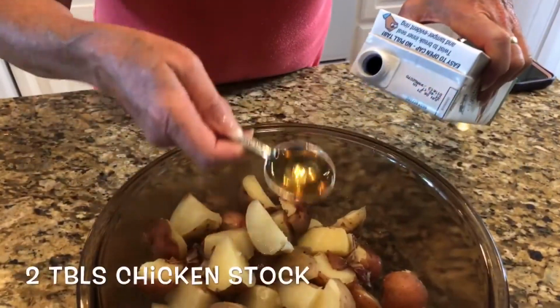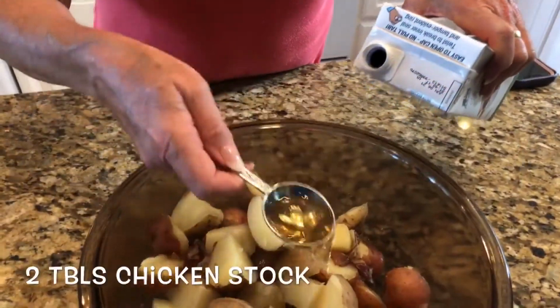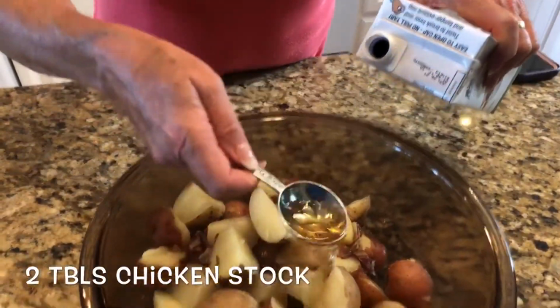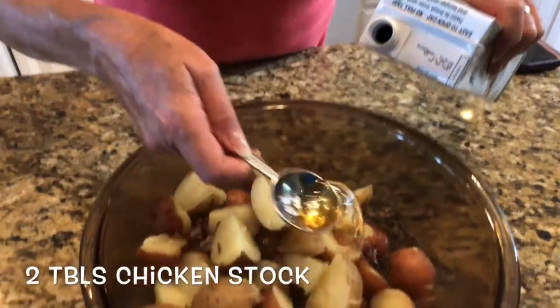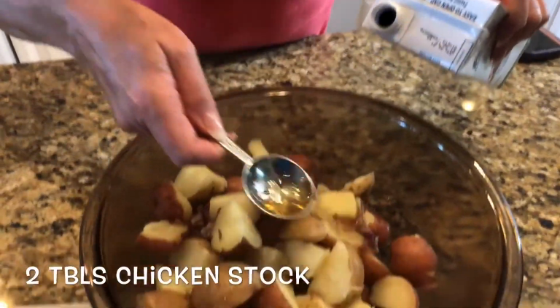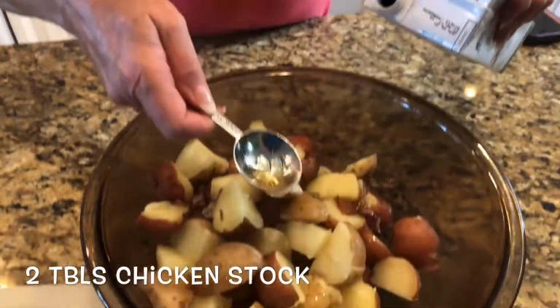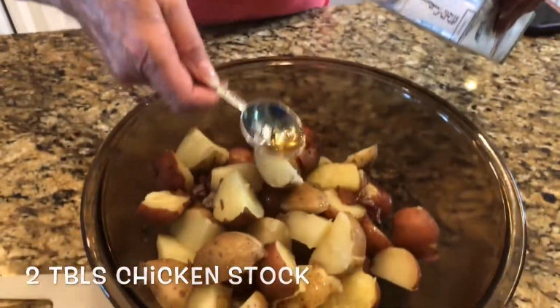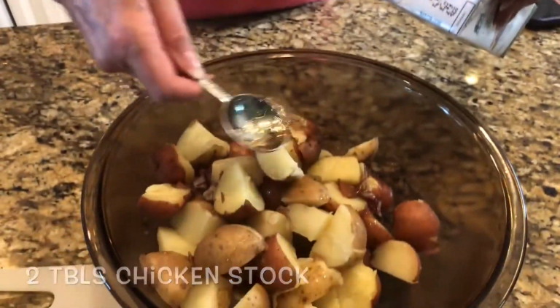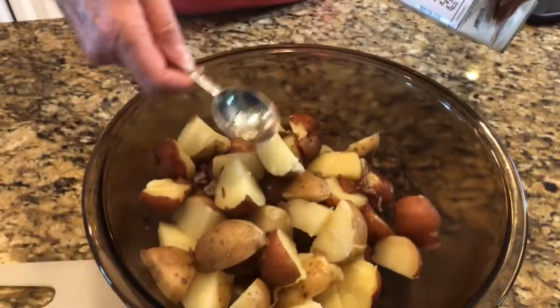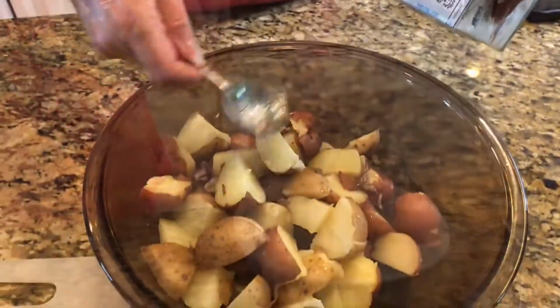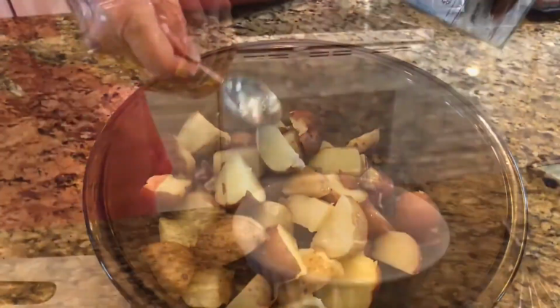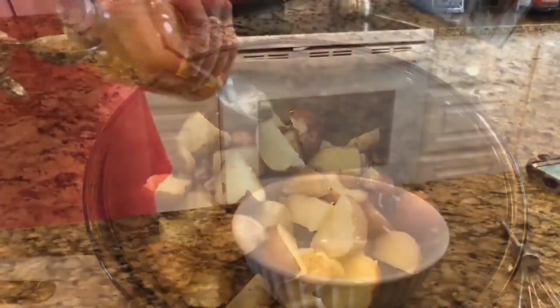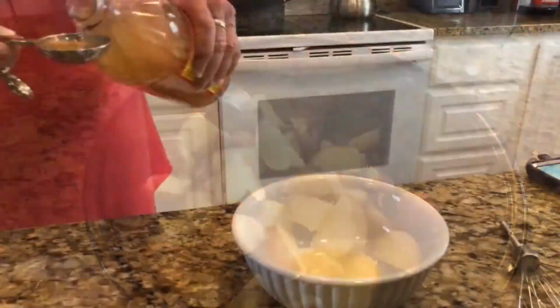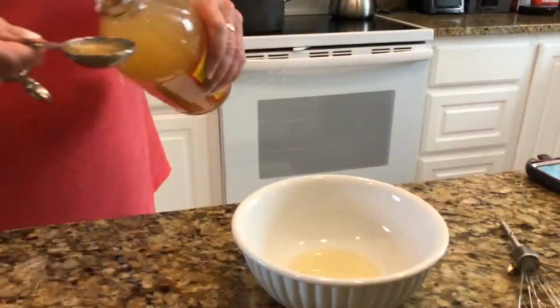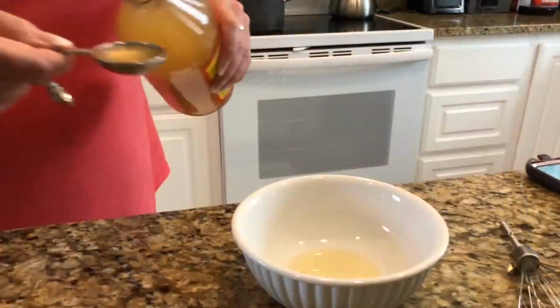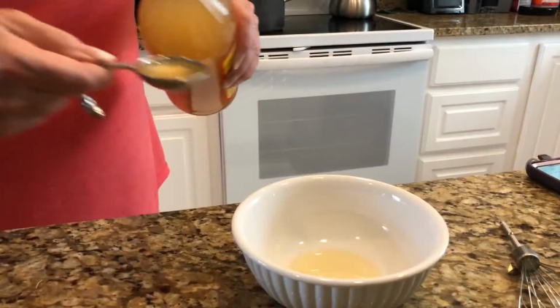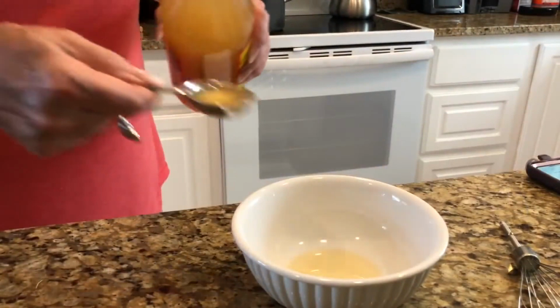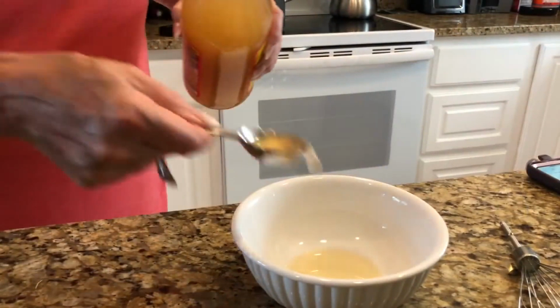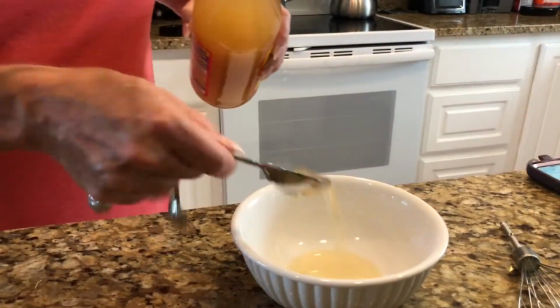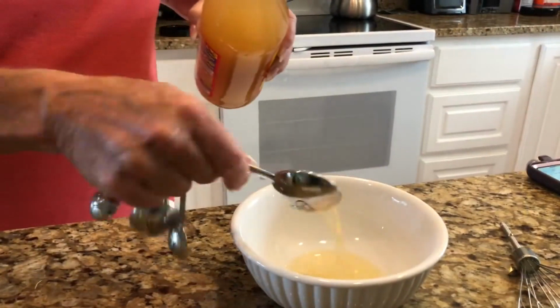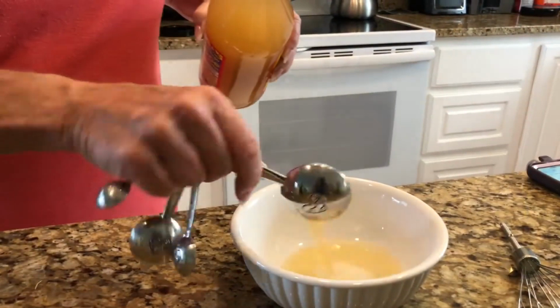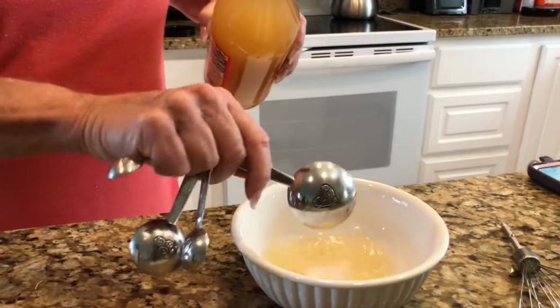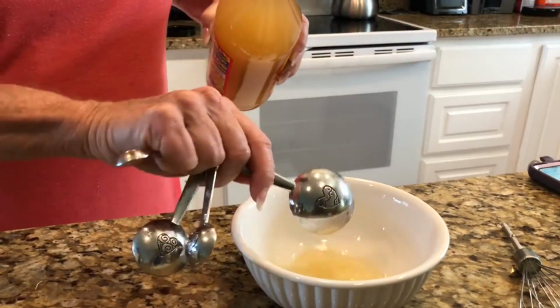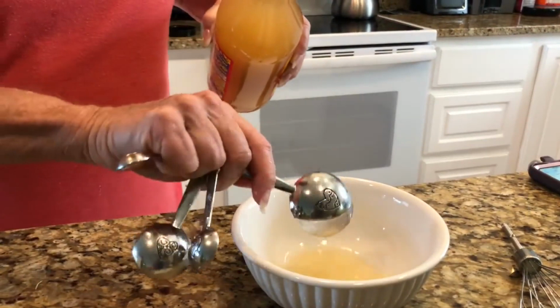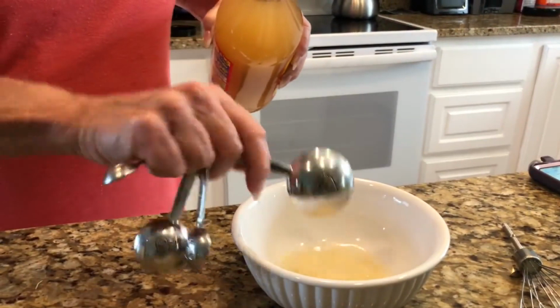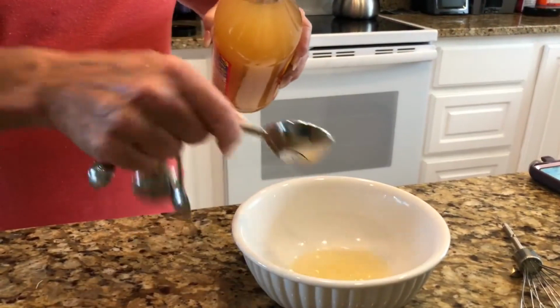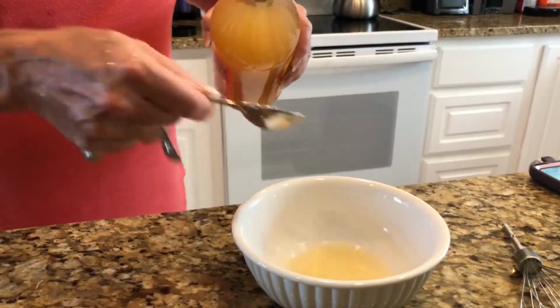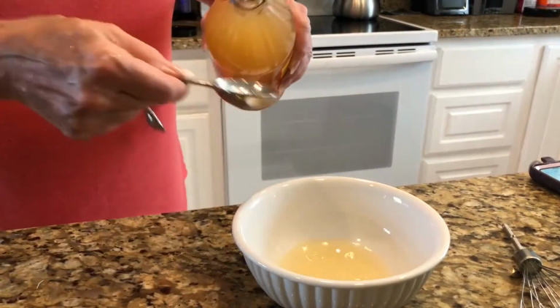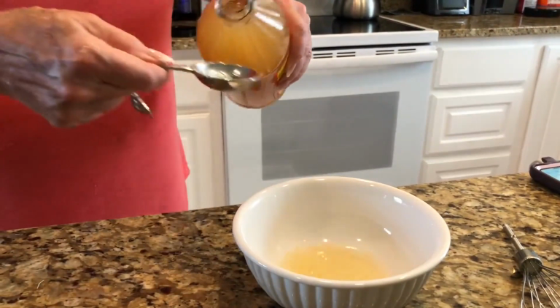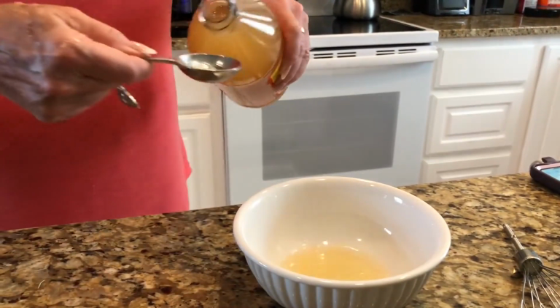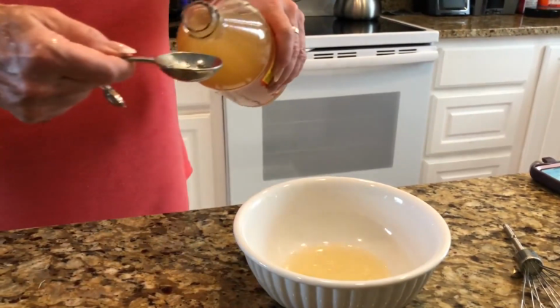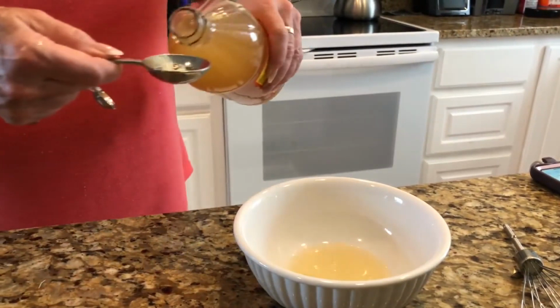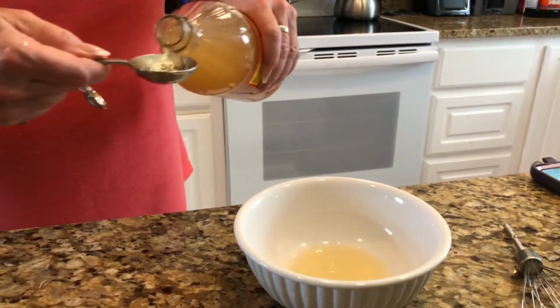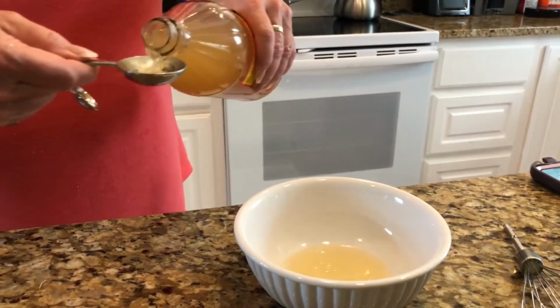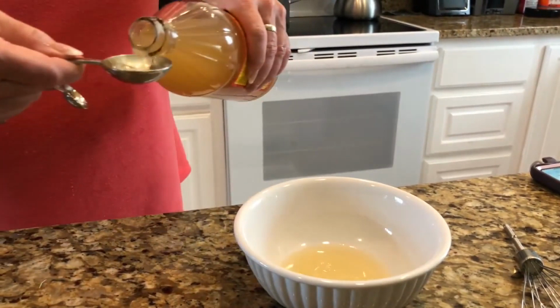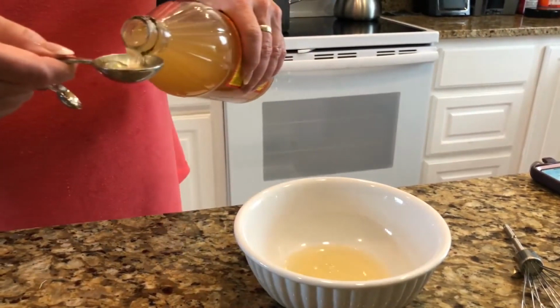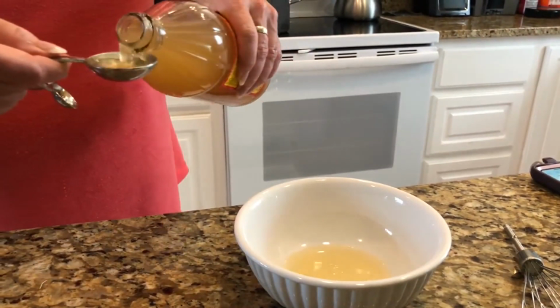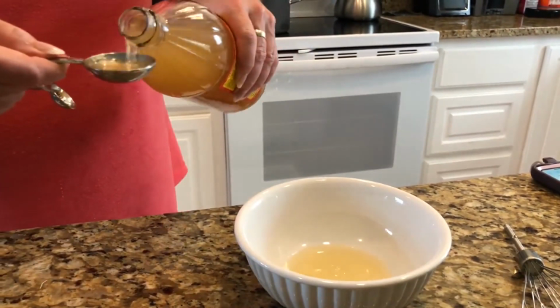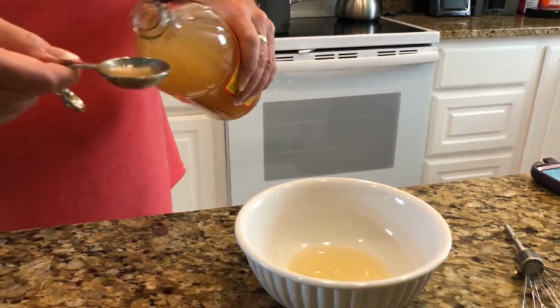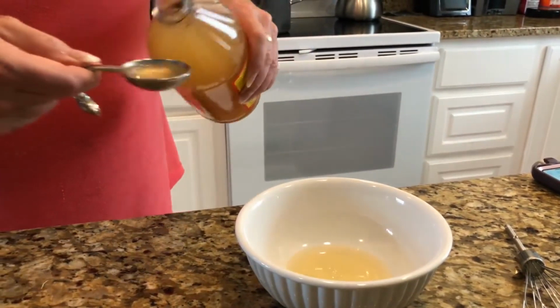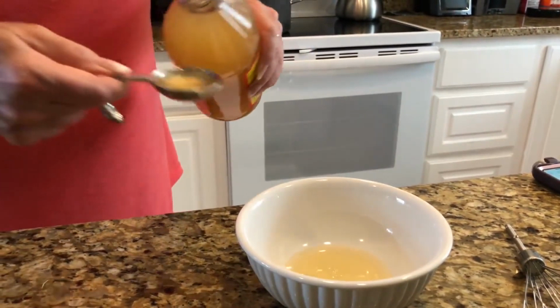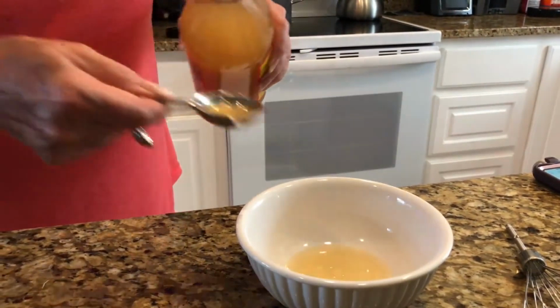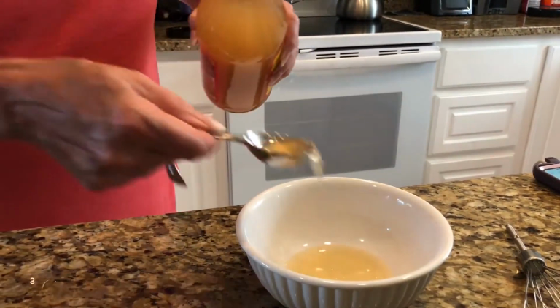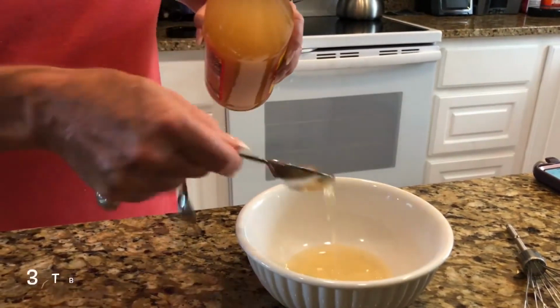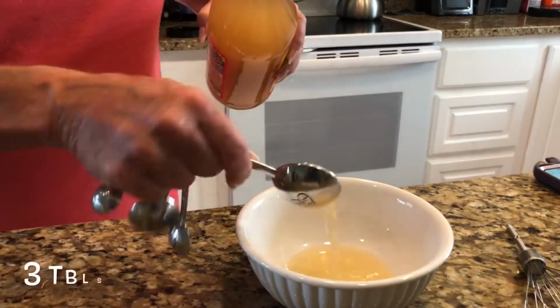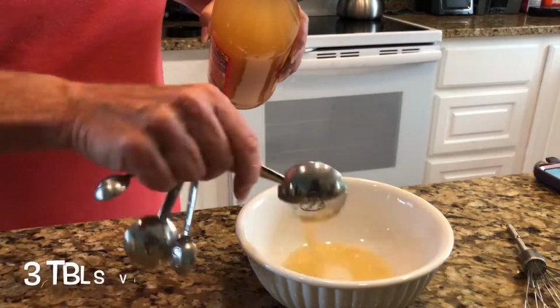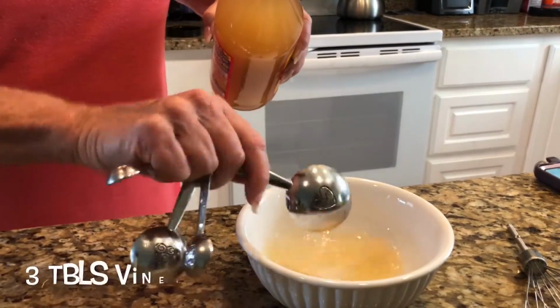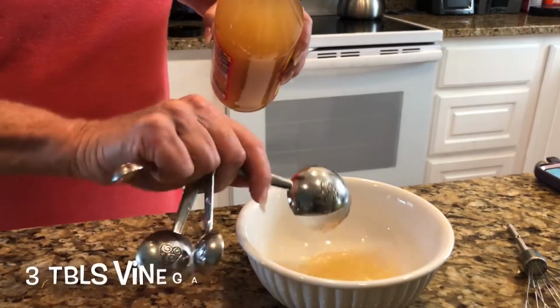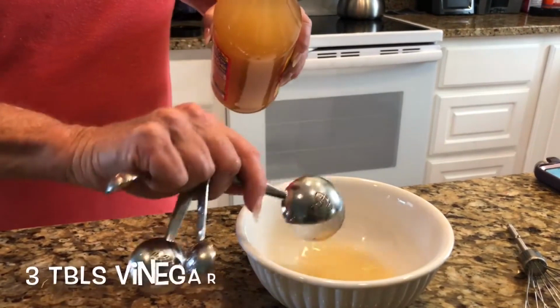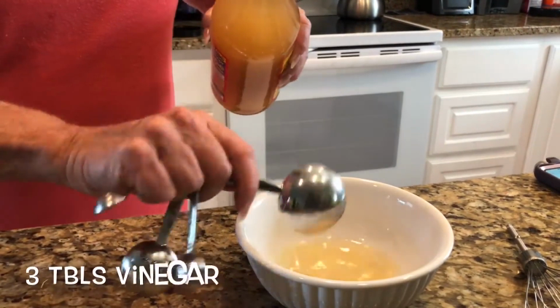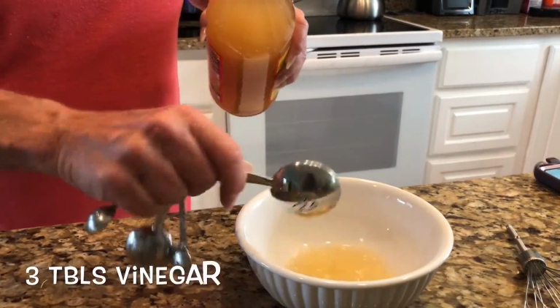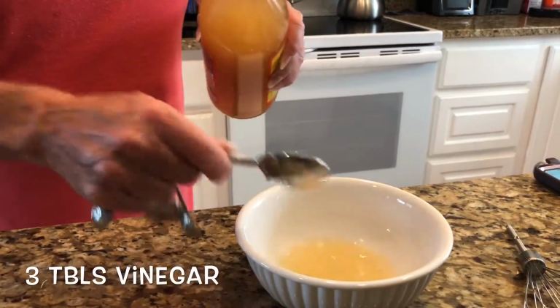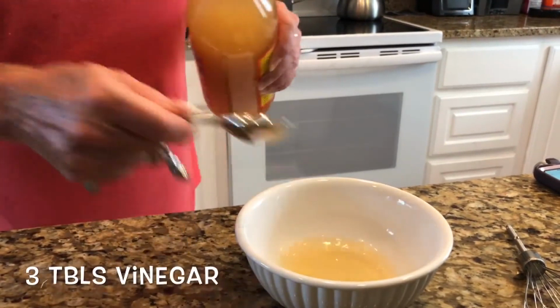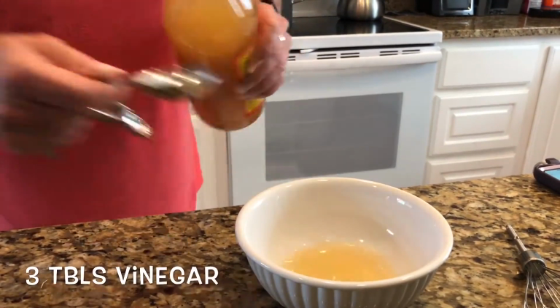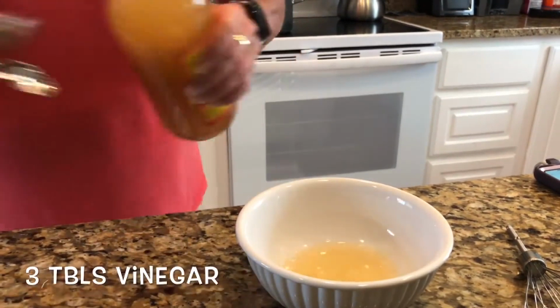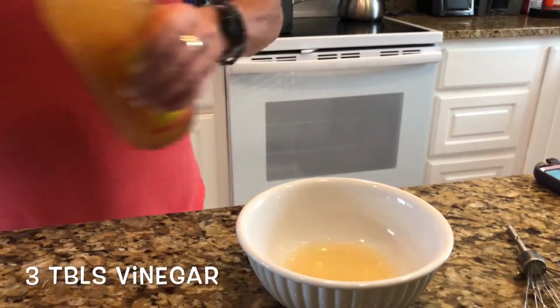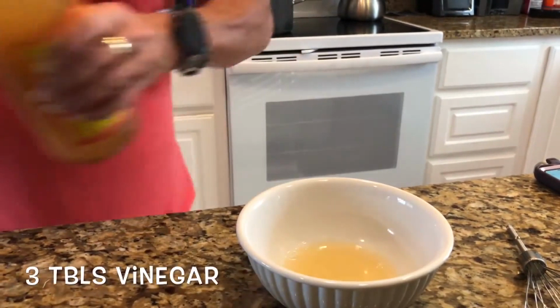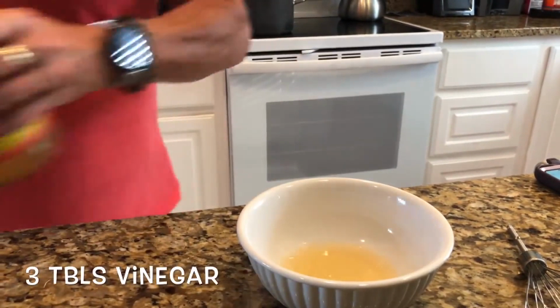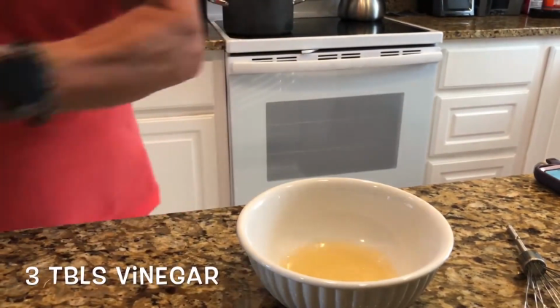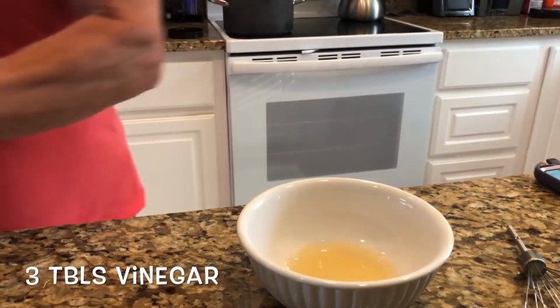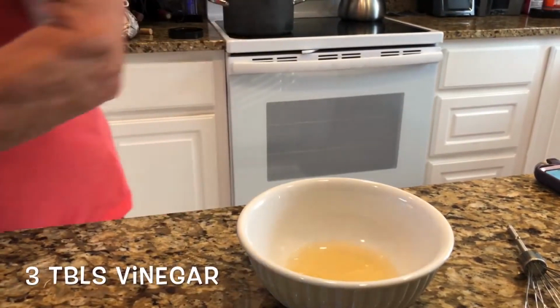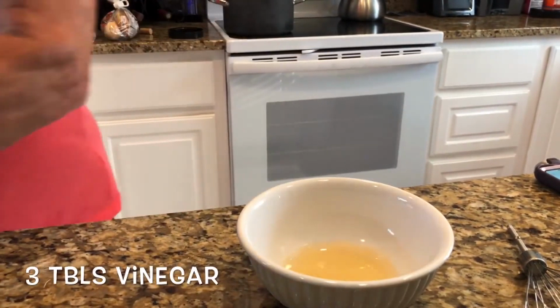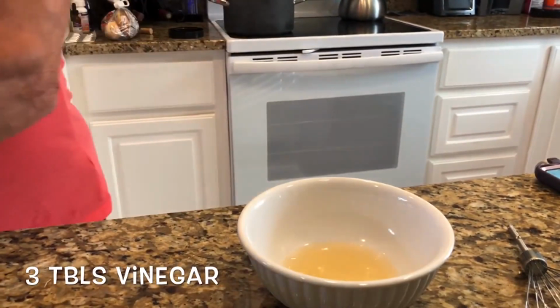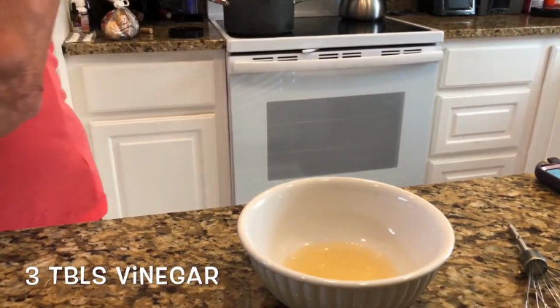Then toss with the dry white wine and chicken stock, and let them sit so the liquid soaks into the potatoes.